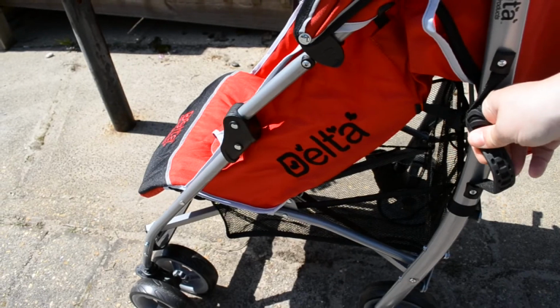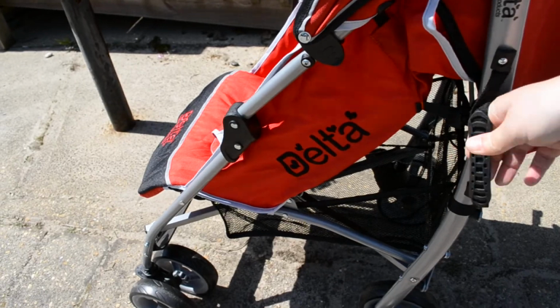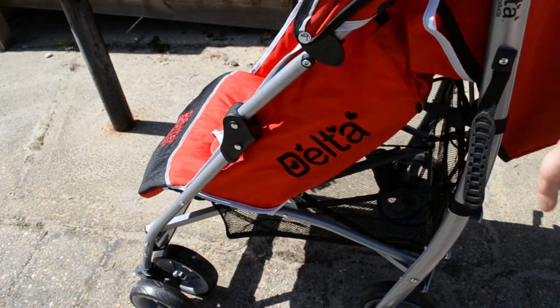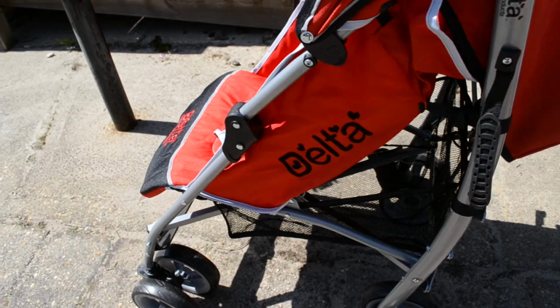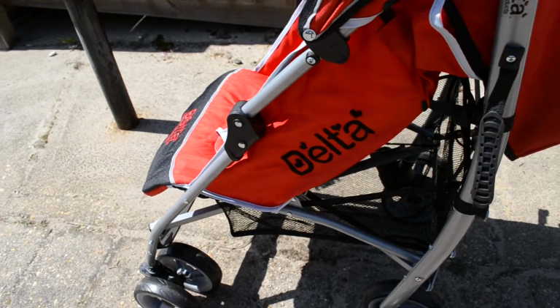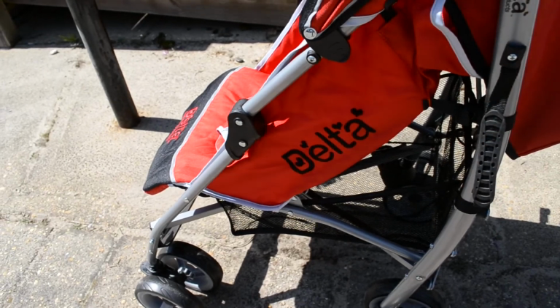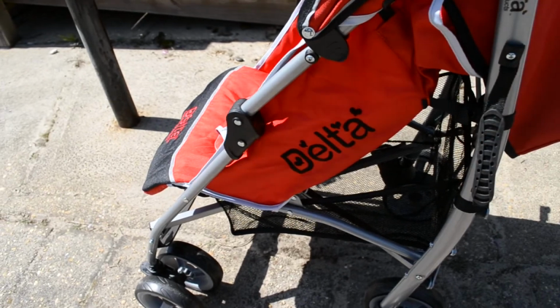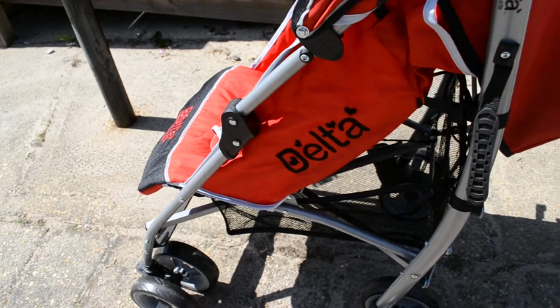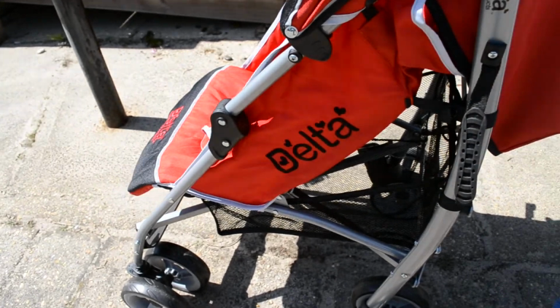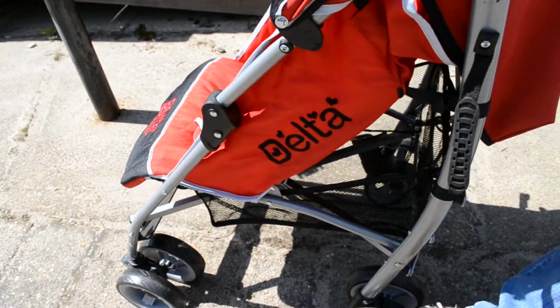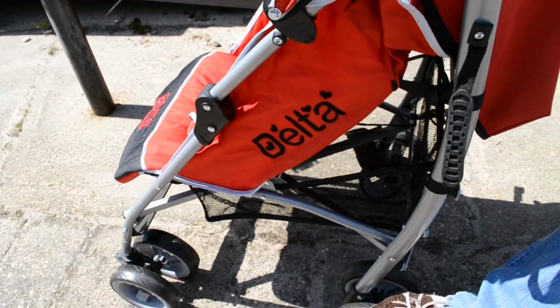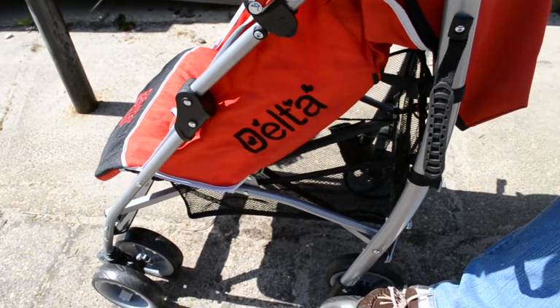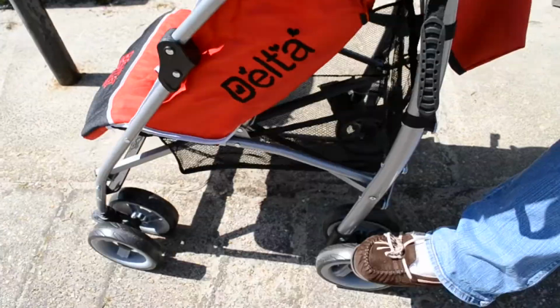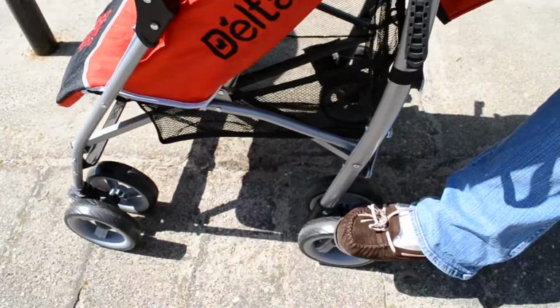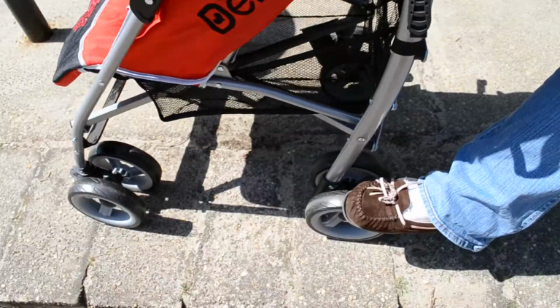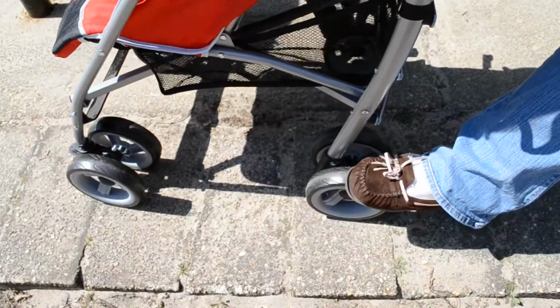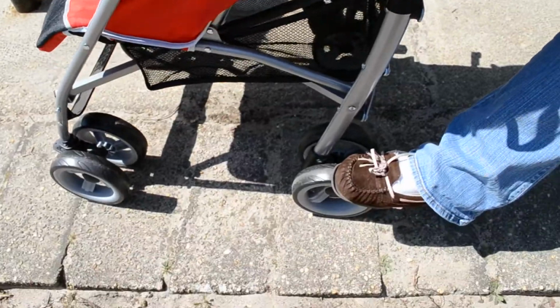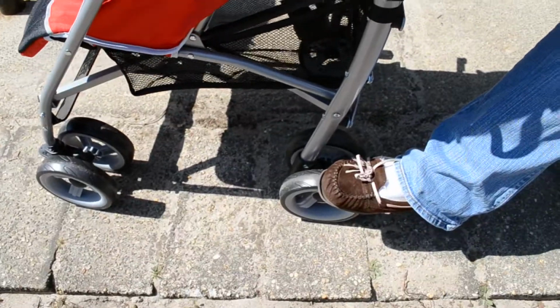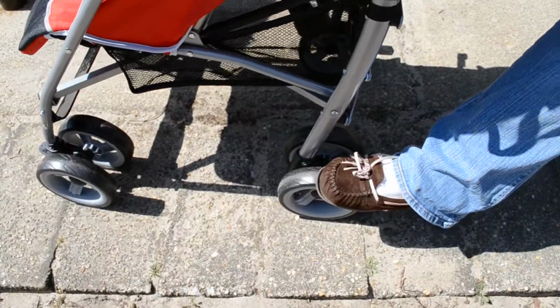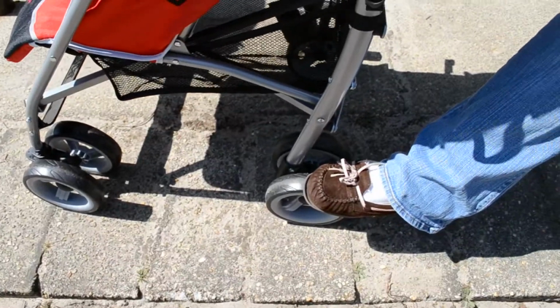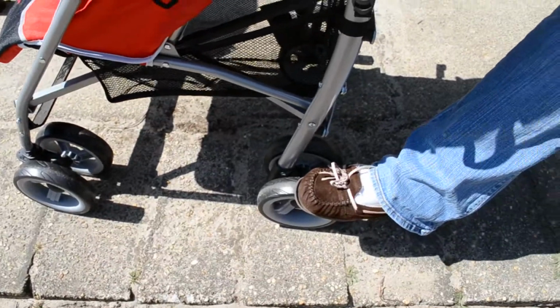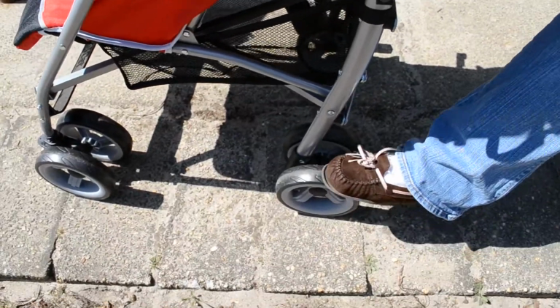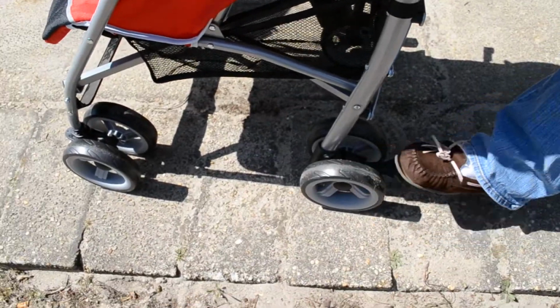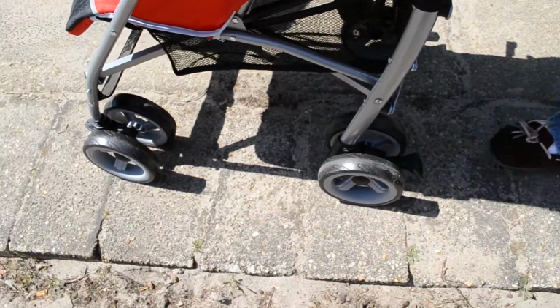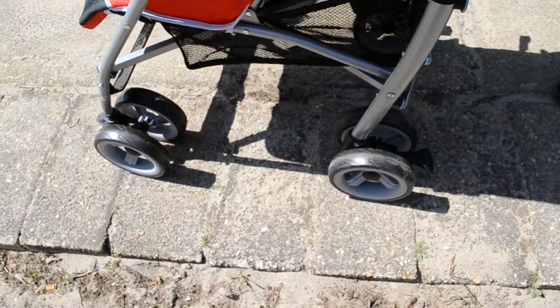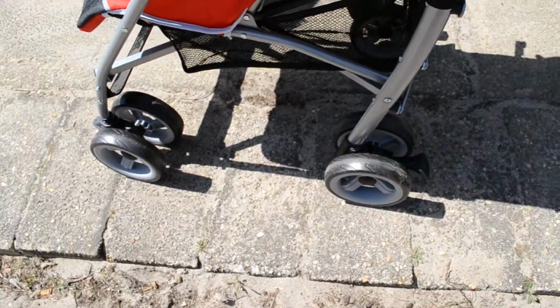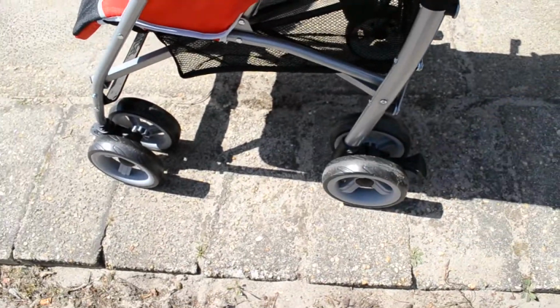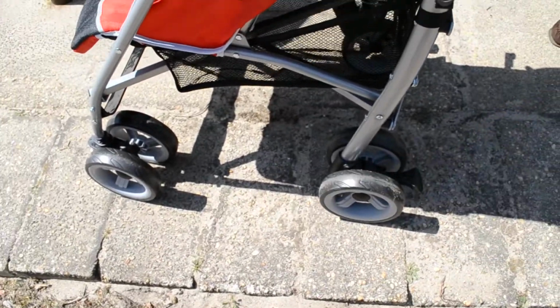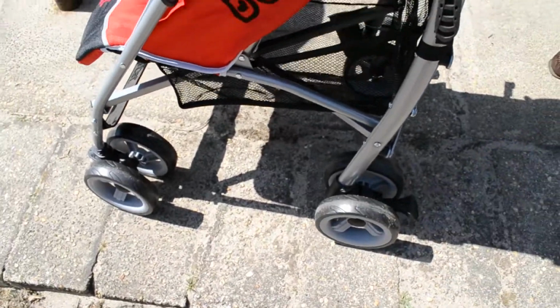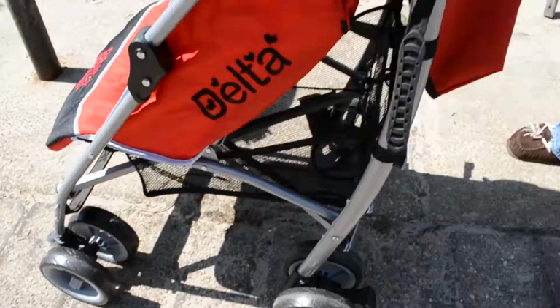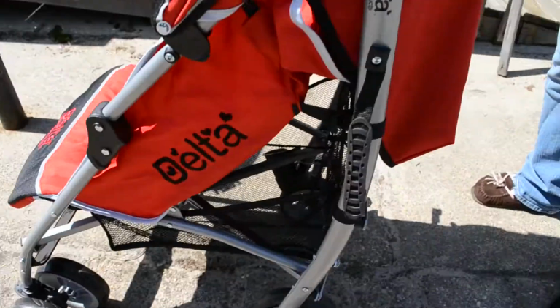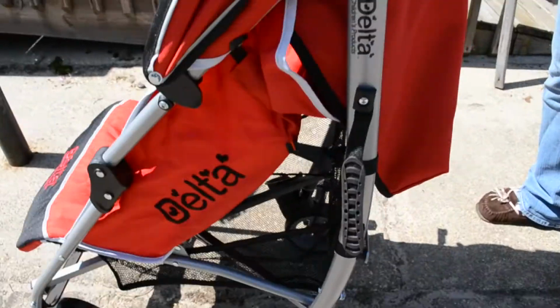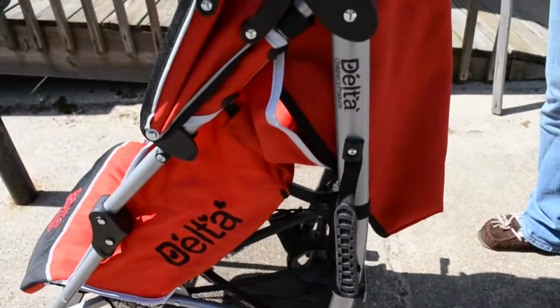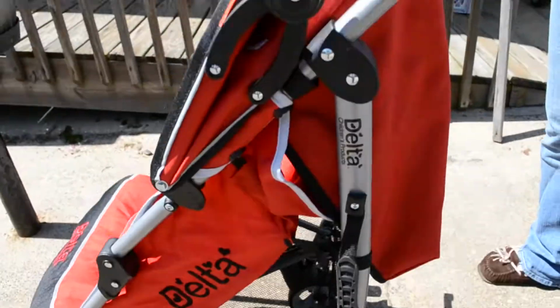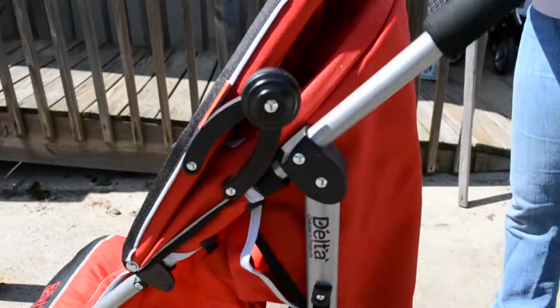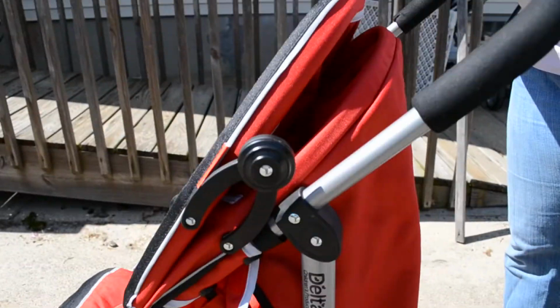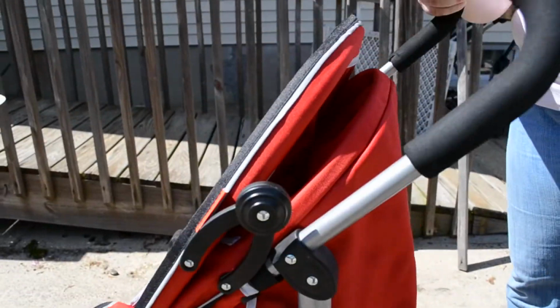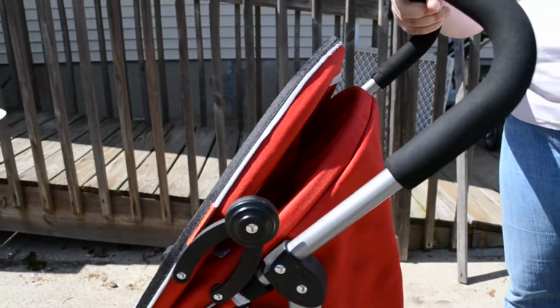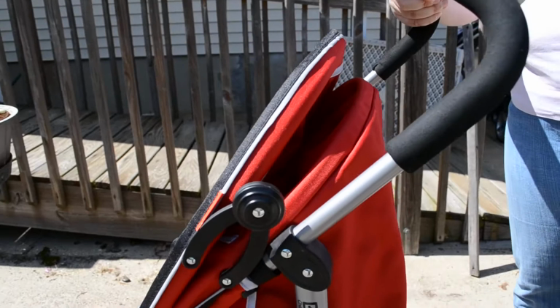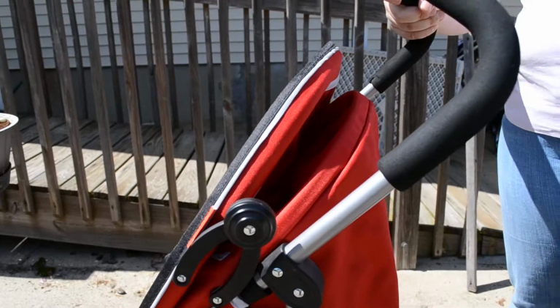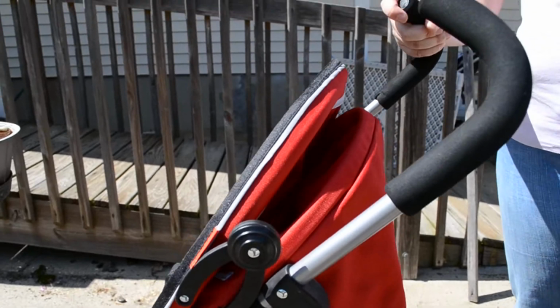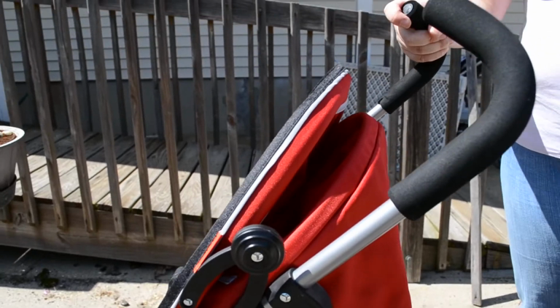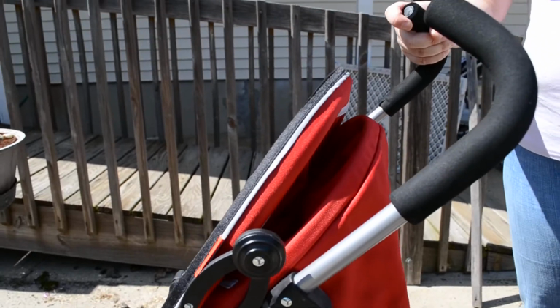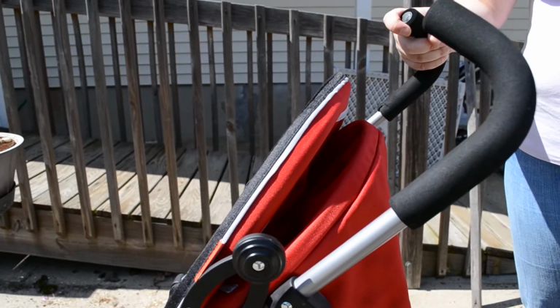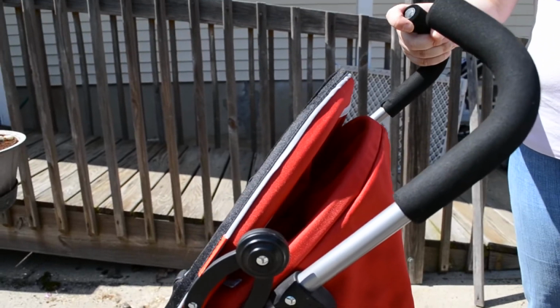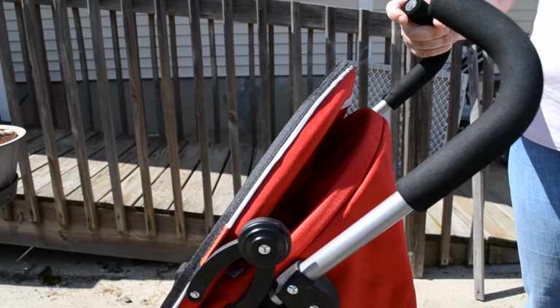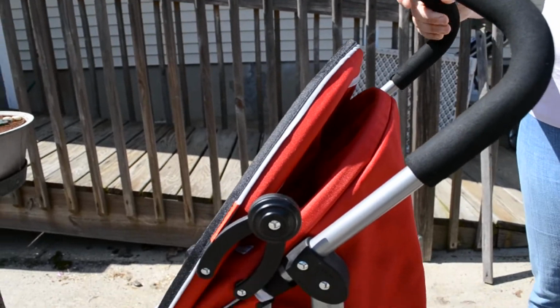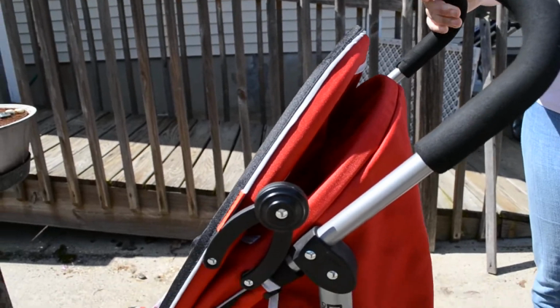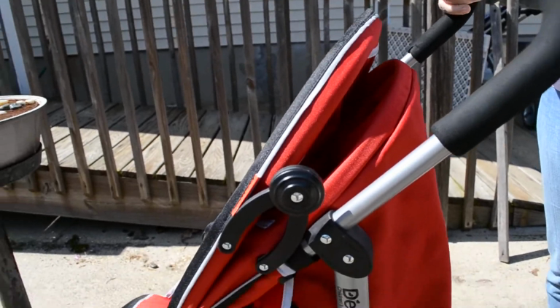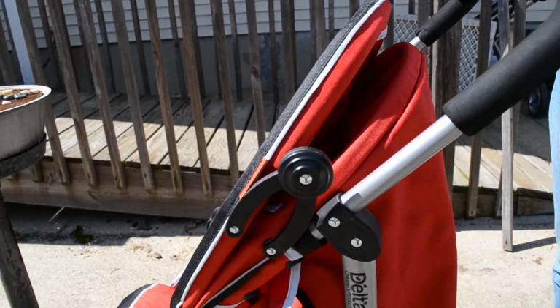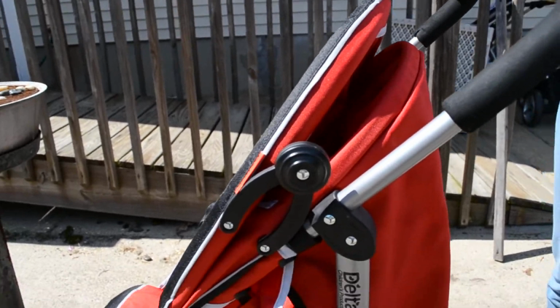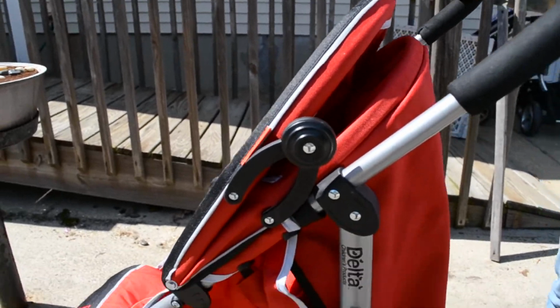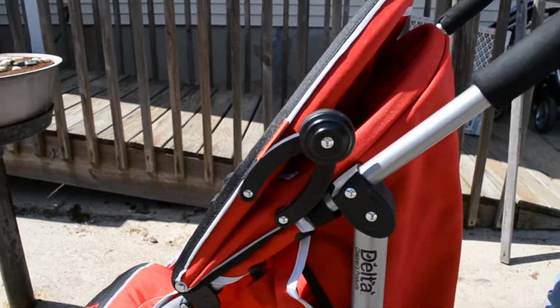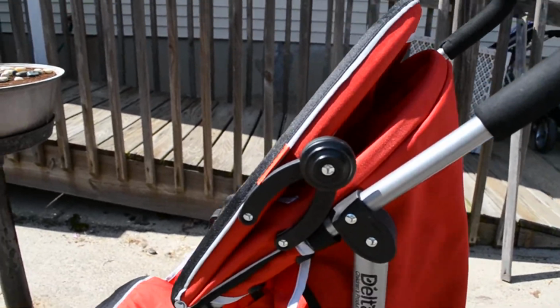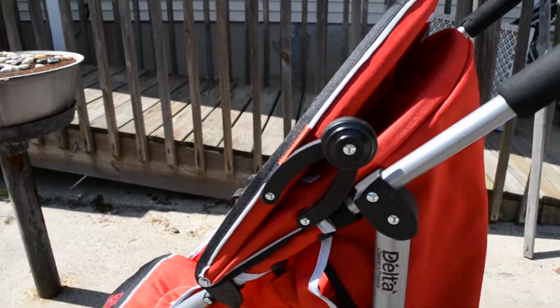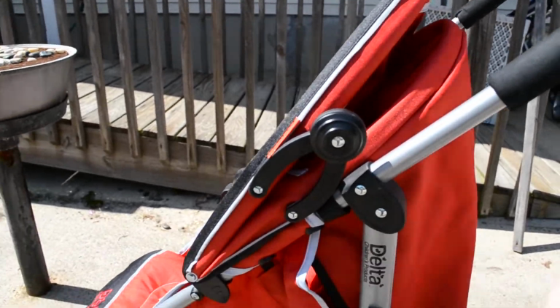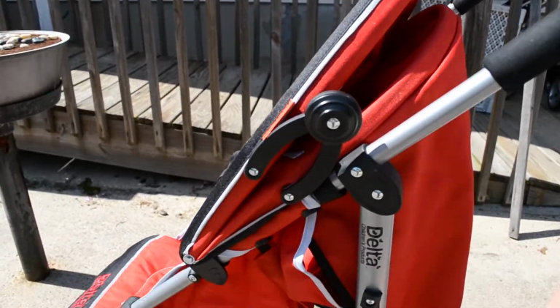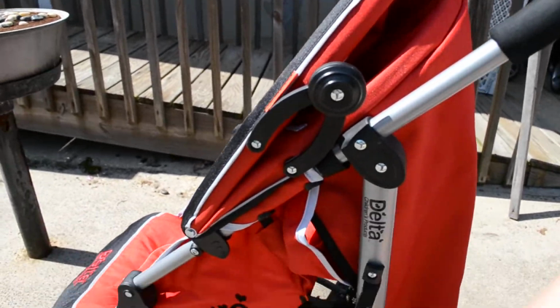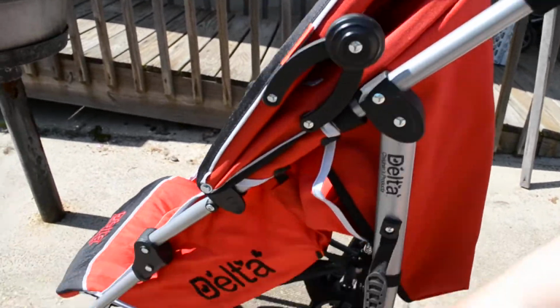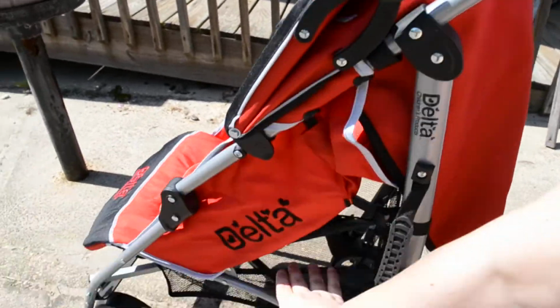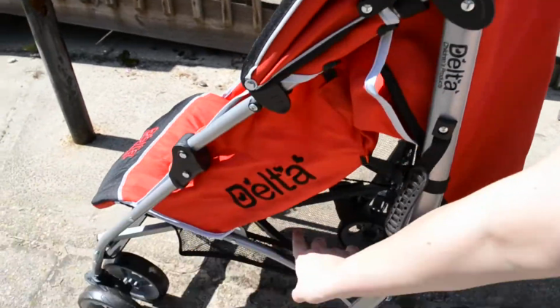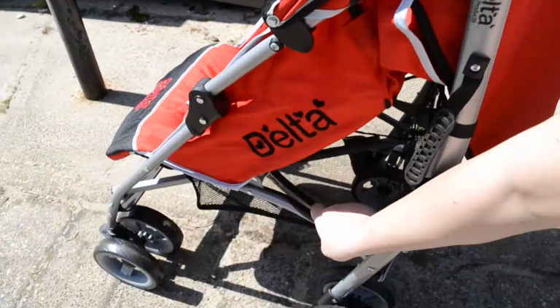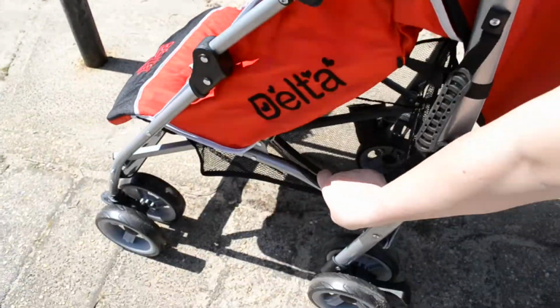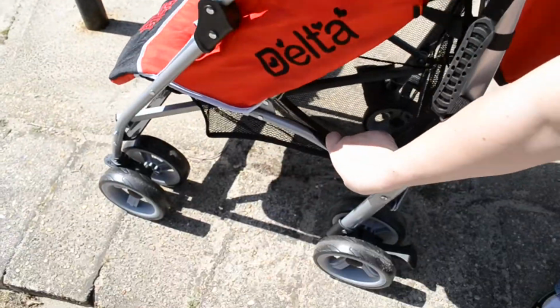A comfort padded carrying strap. It has a large six-and-a-half-inch wheel. It also comes with a cup holder, which I don't have on right now. It has a large basket underneath.